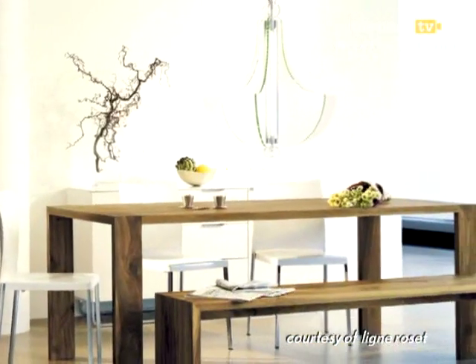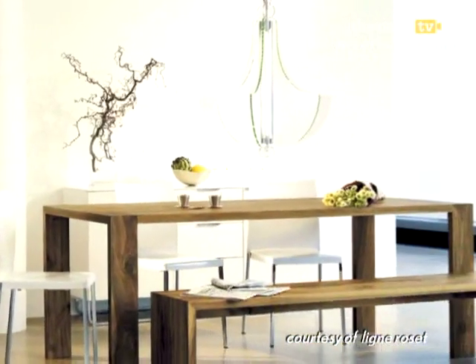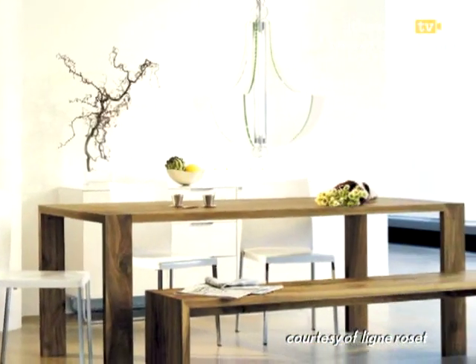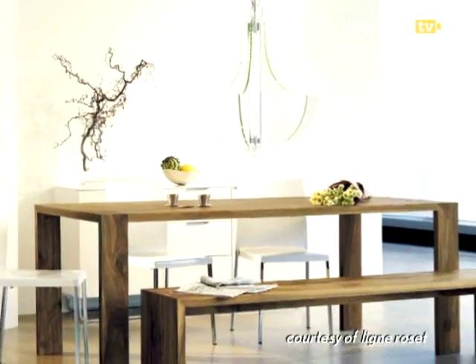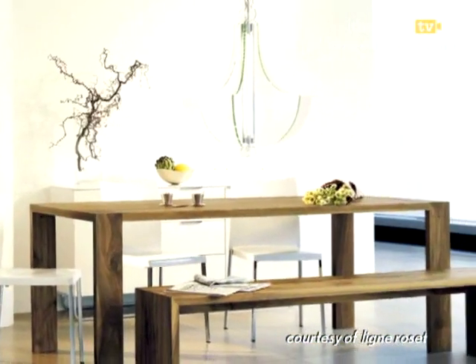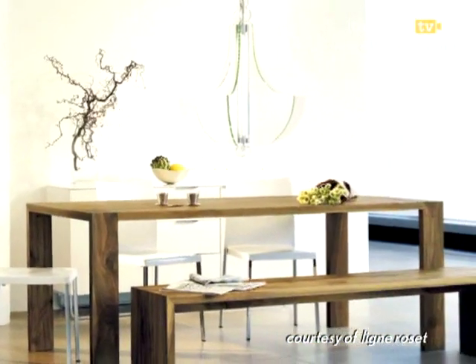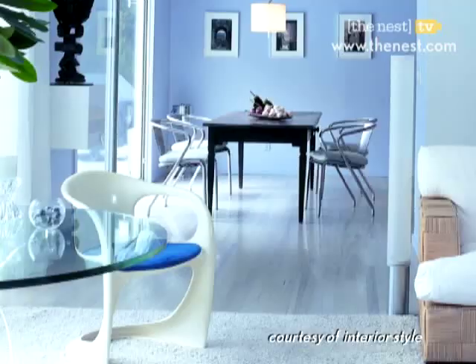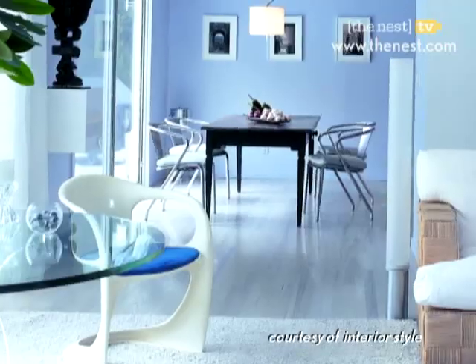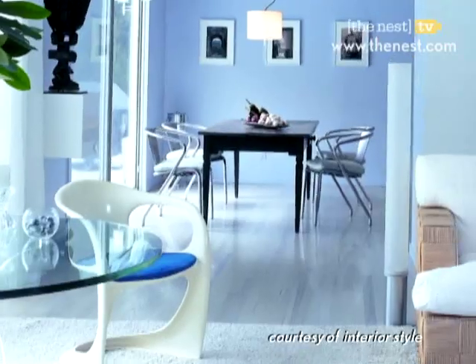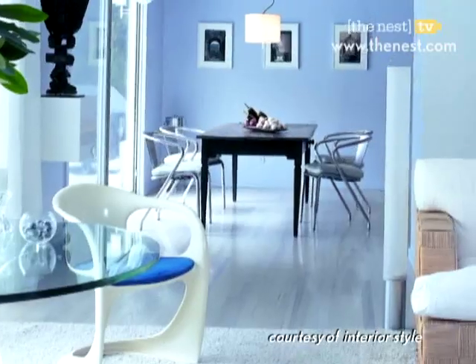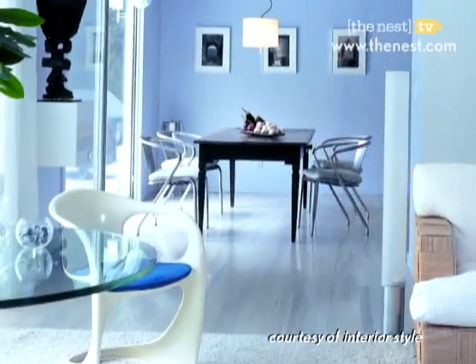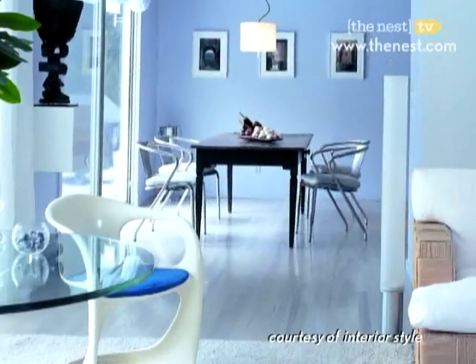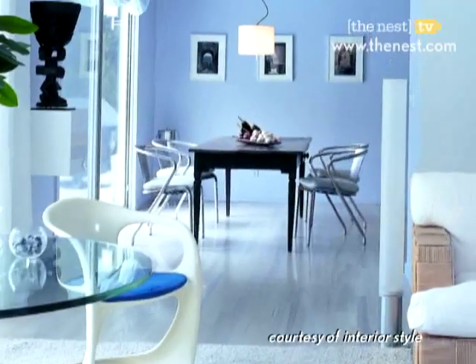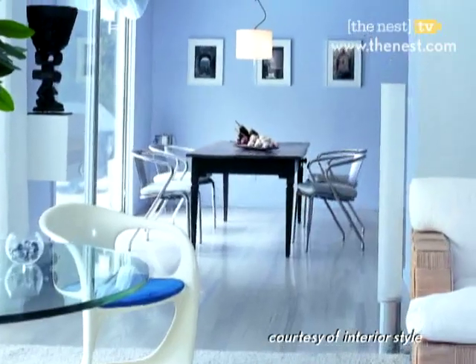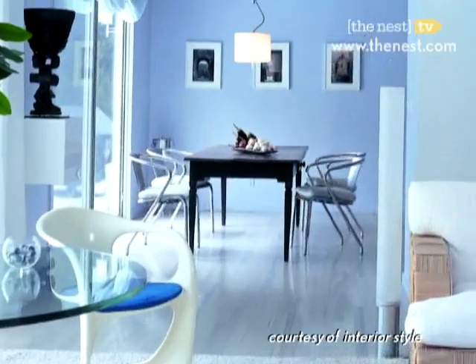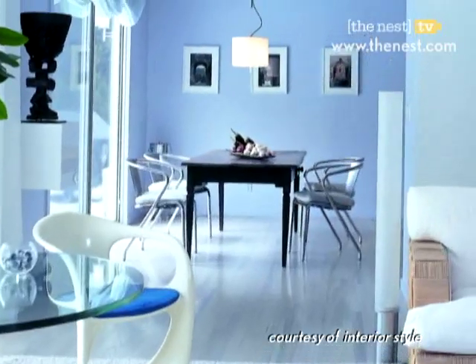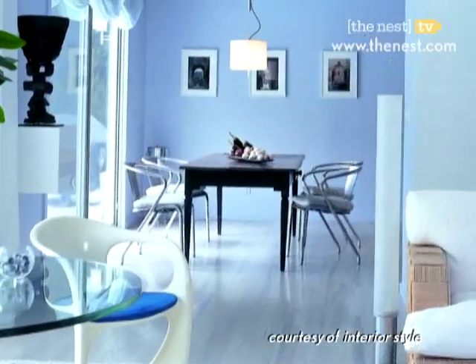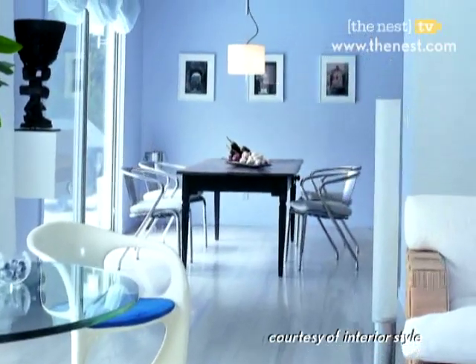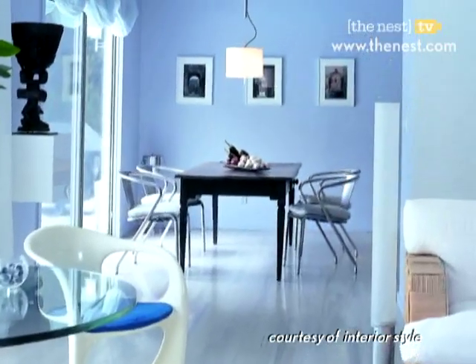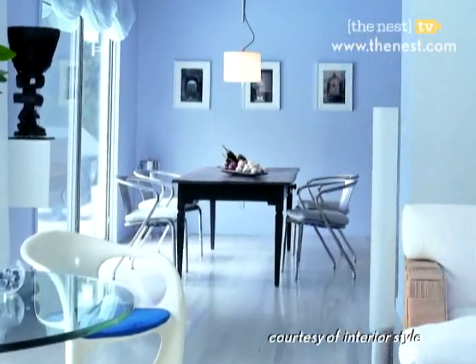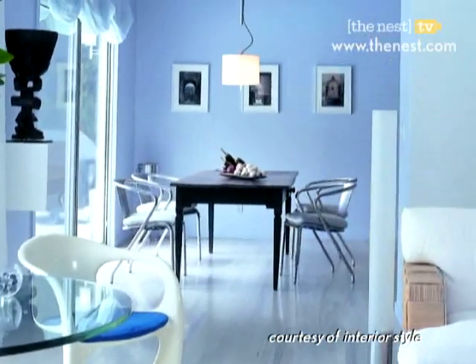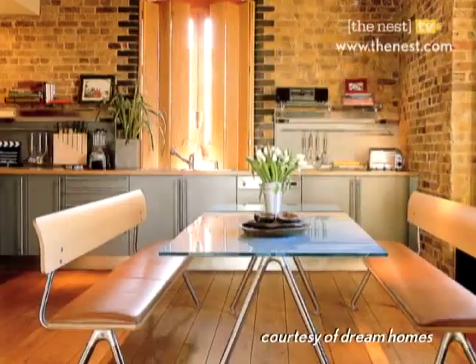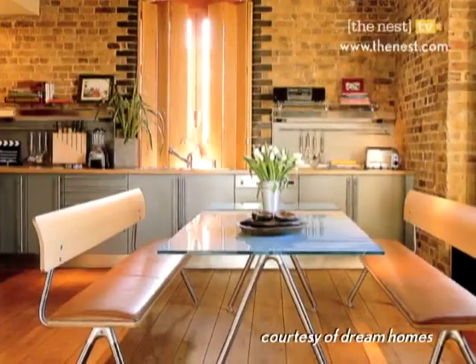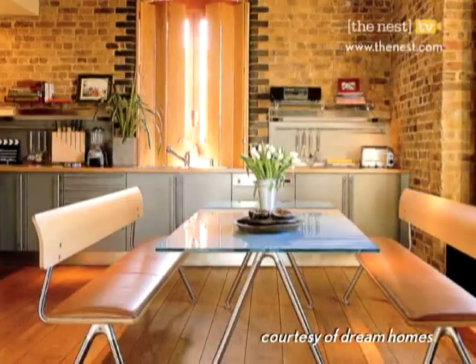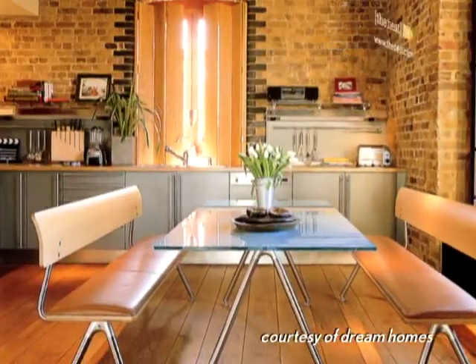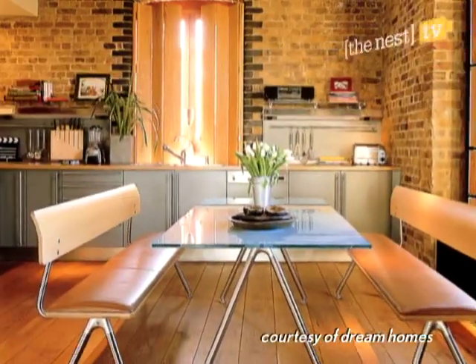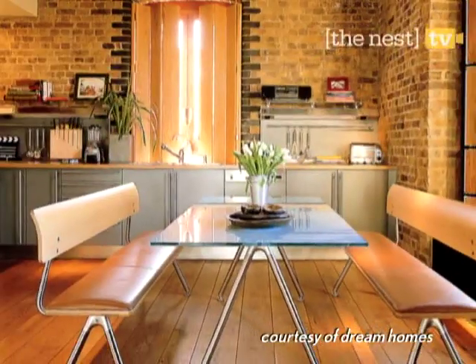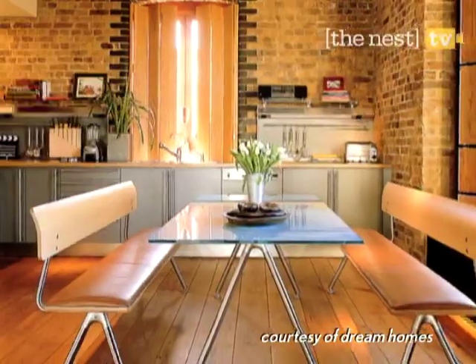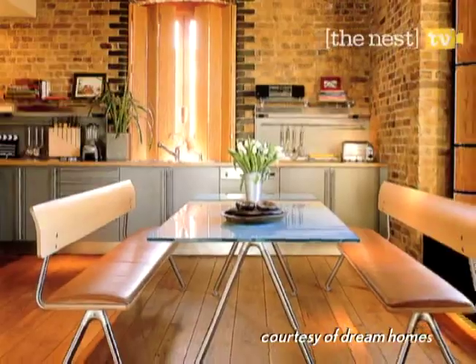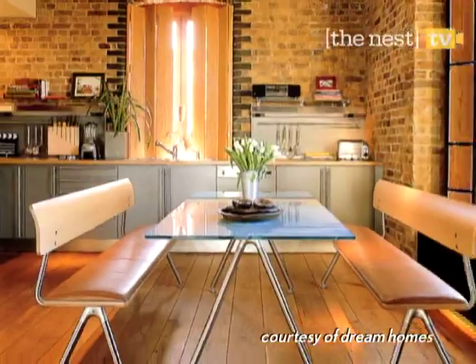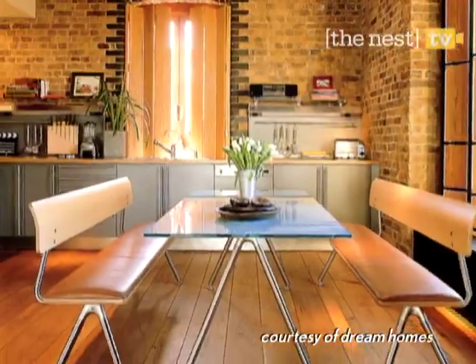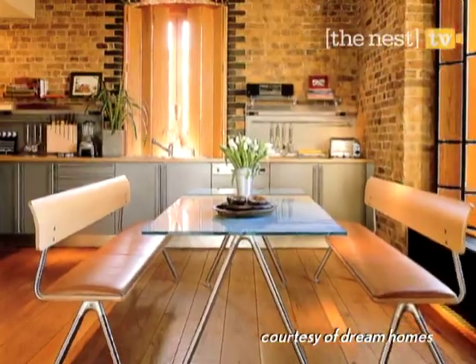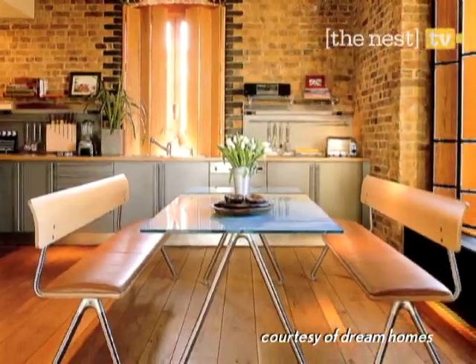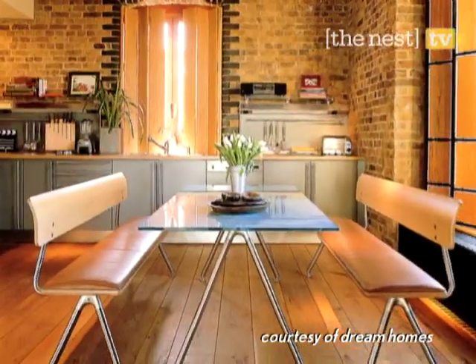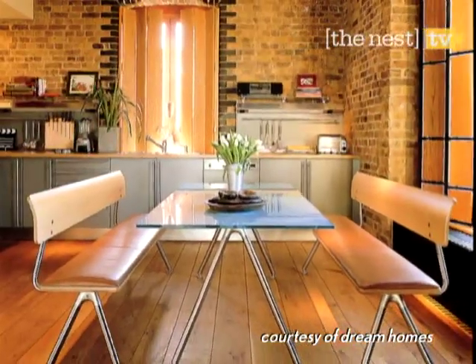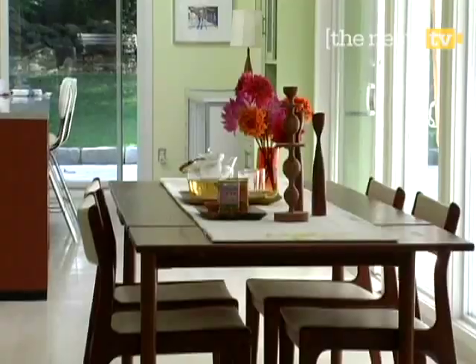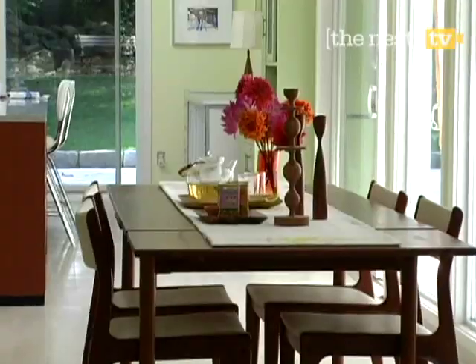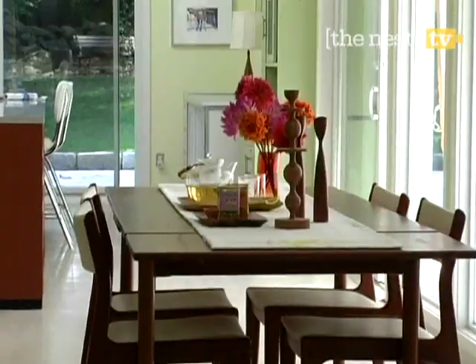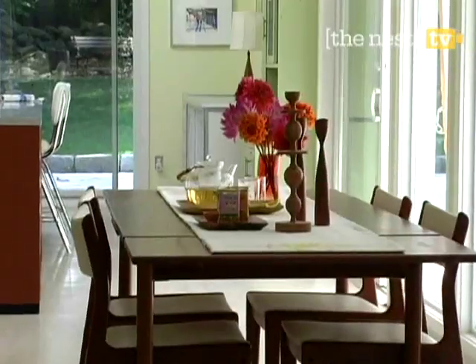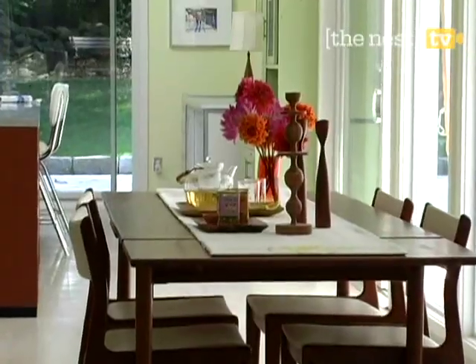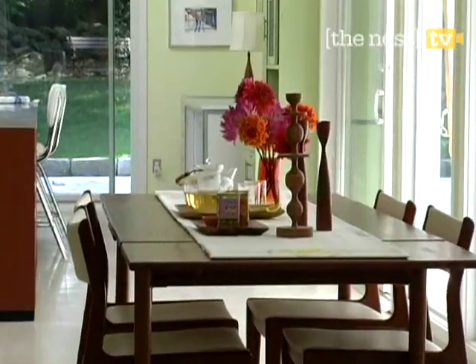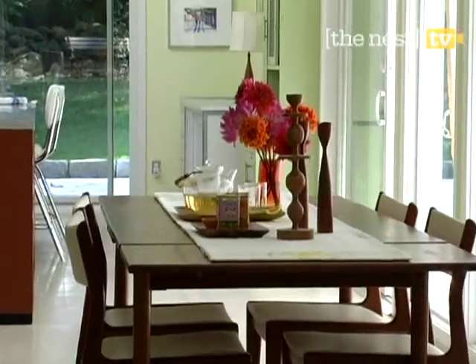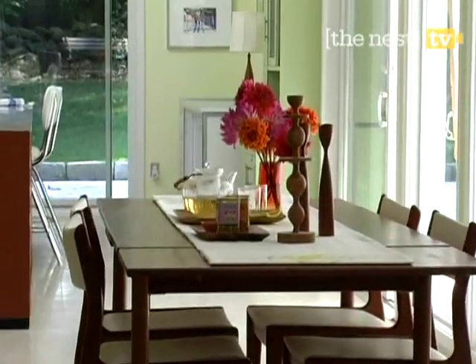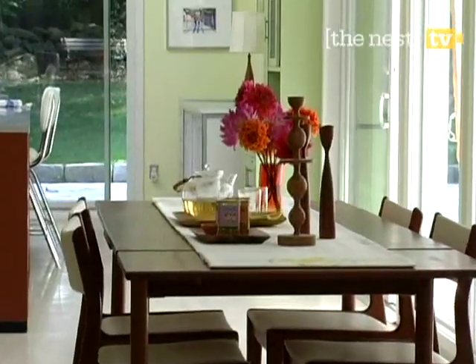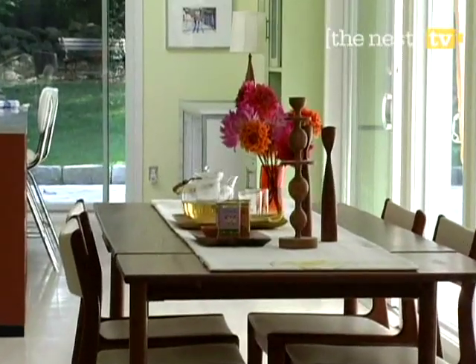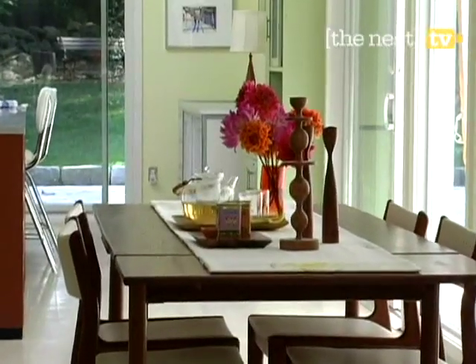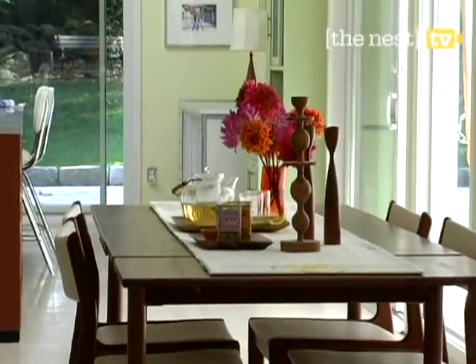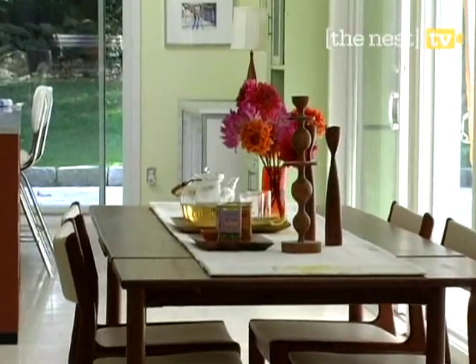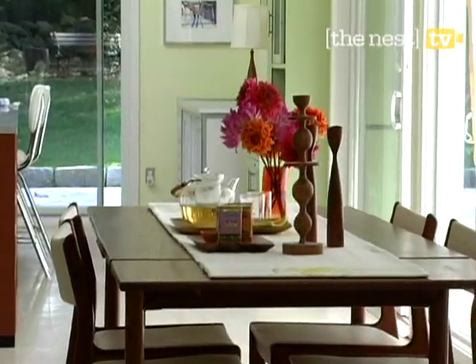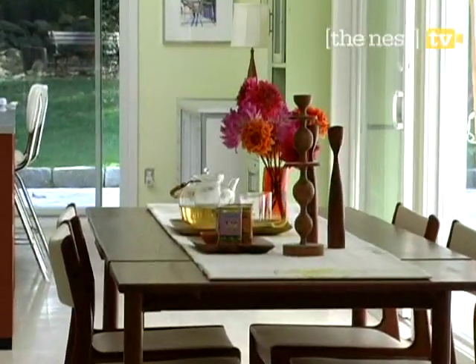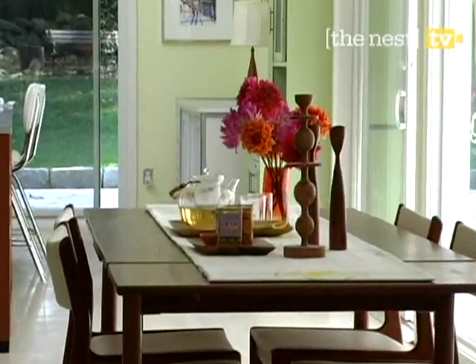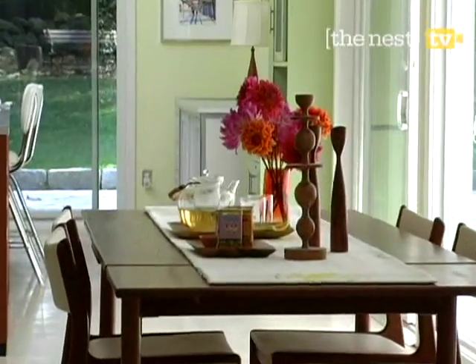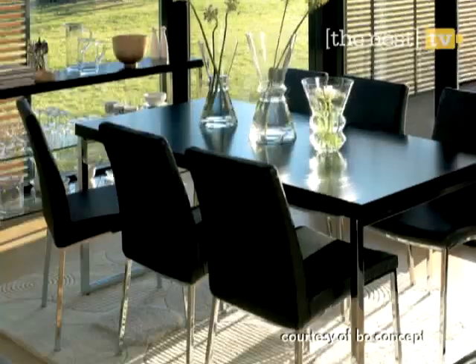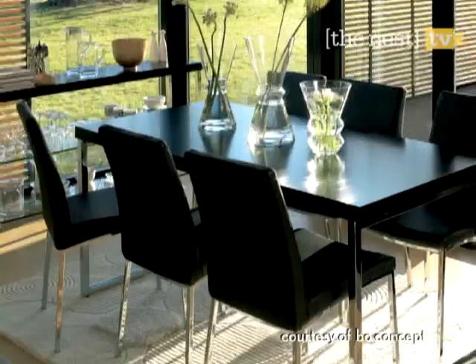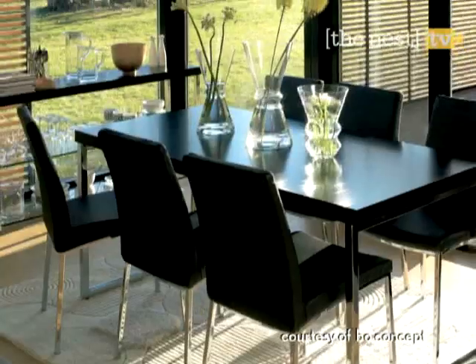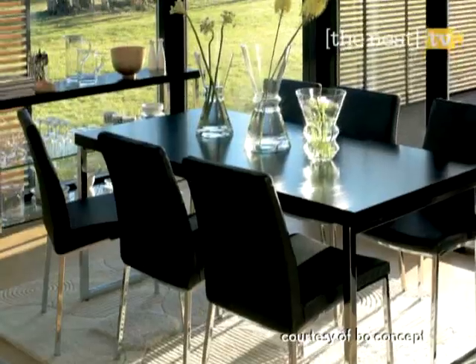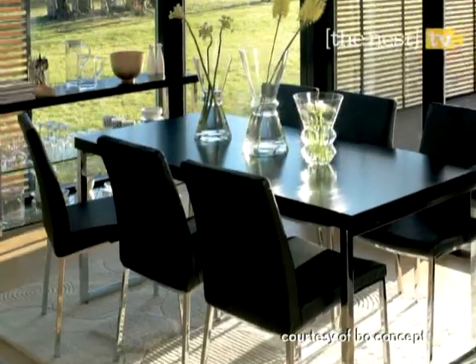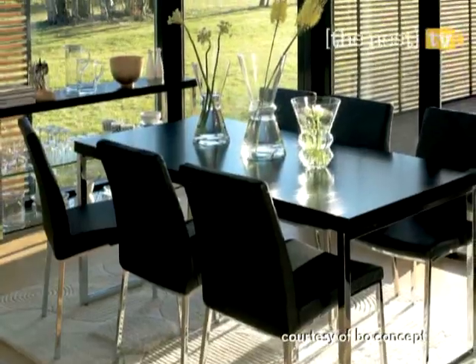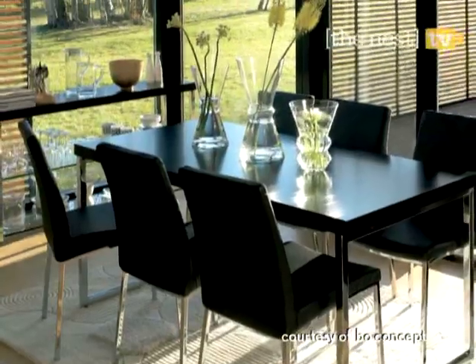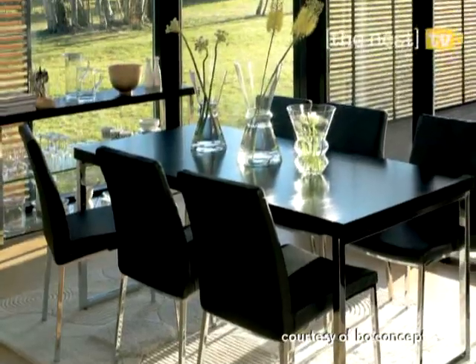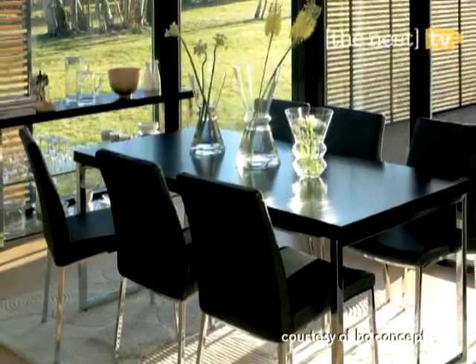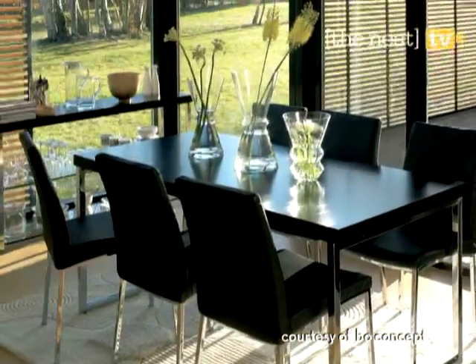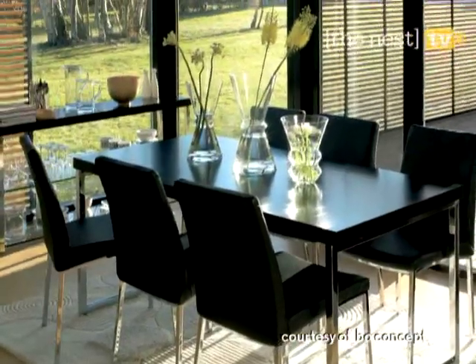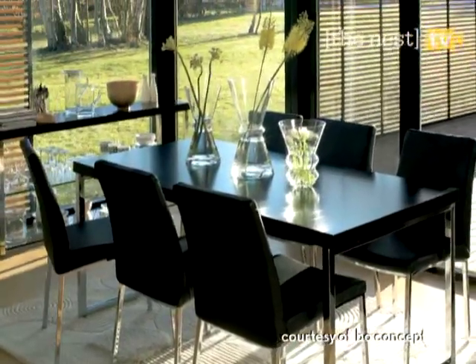Your dining room doesn't have to be a stuffy space. Here are three tips that will make your dining room not only functional, but stylish as well.